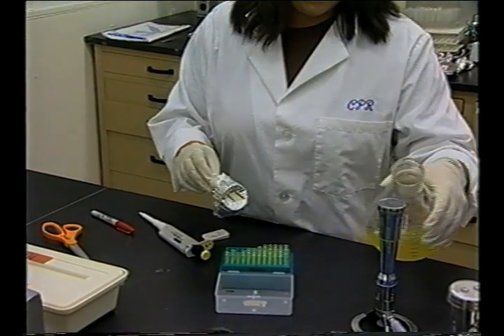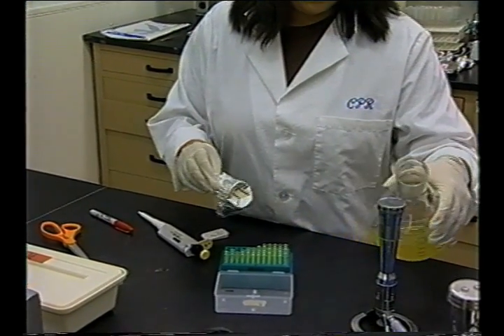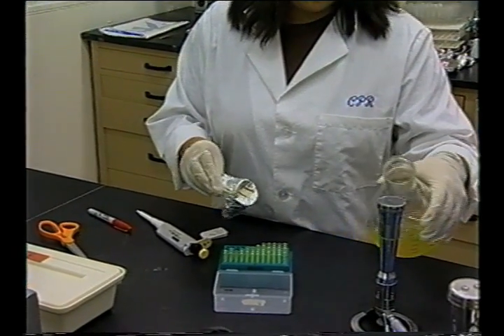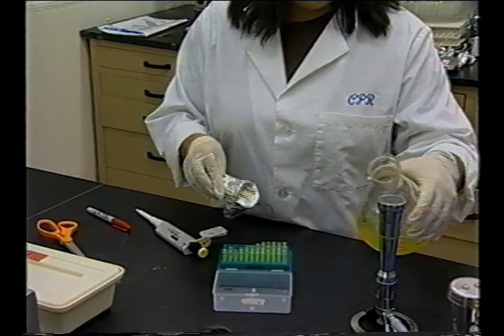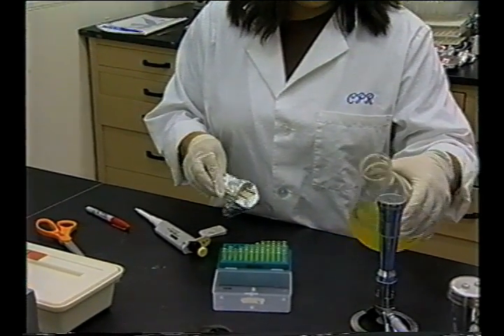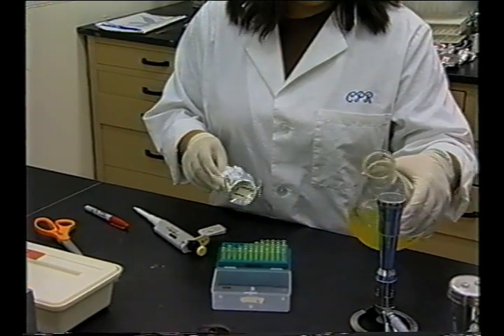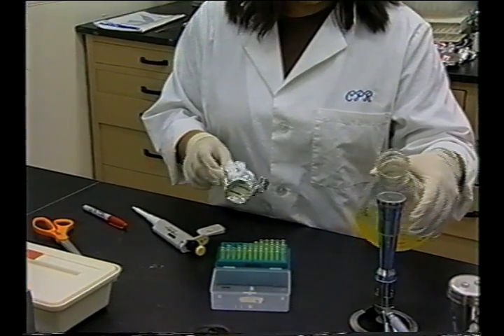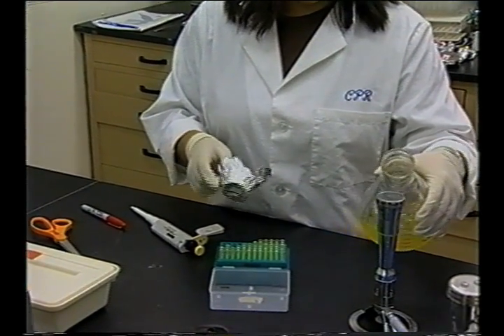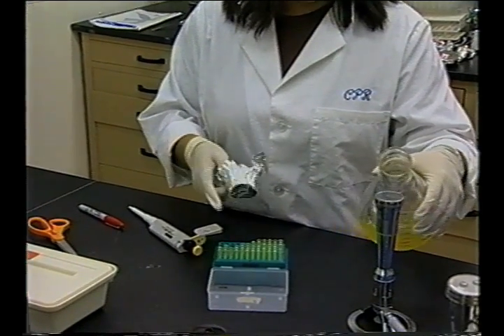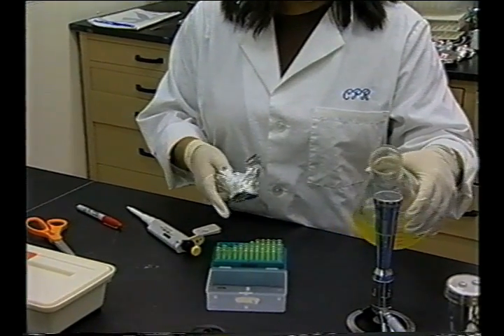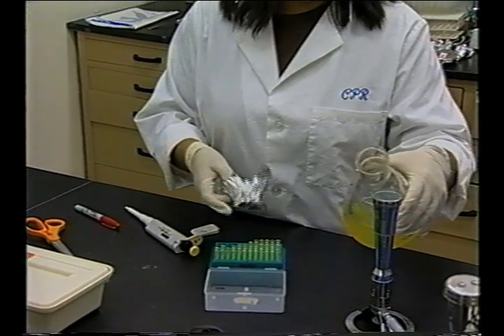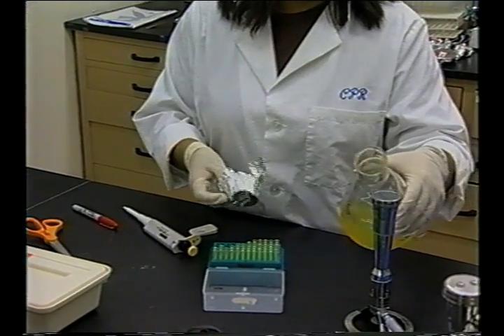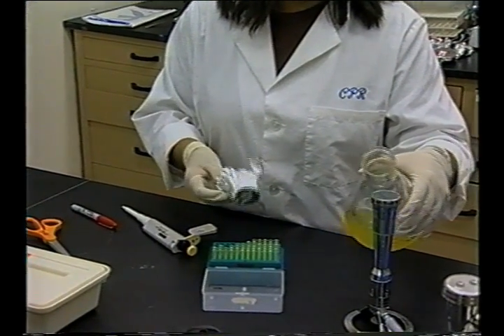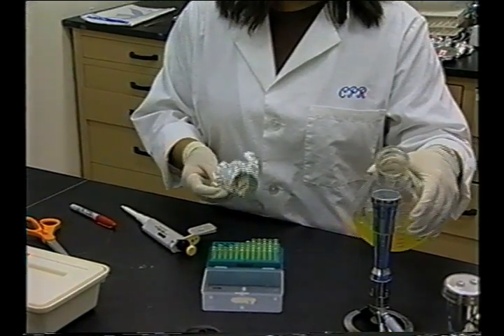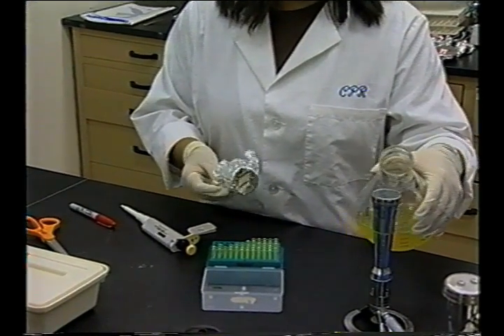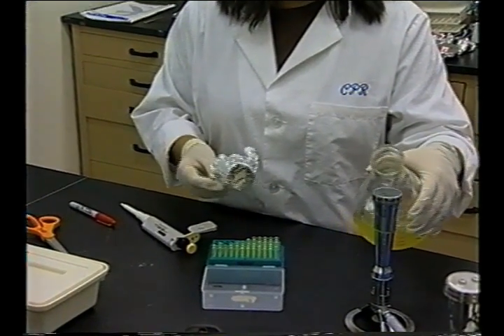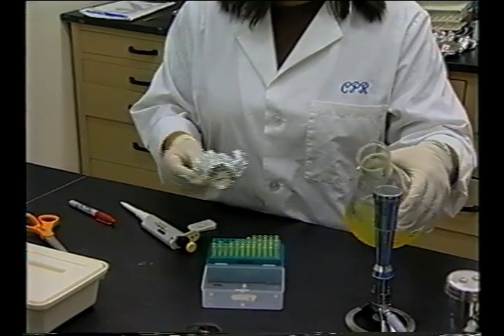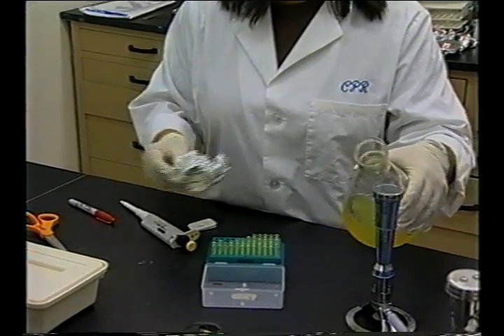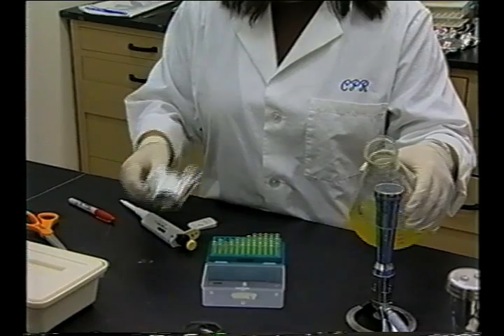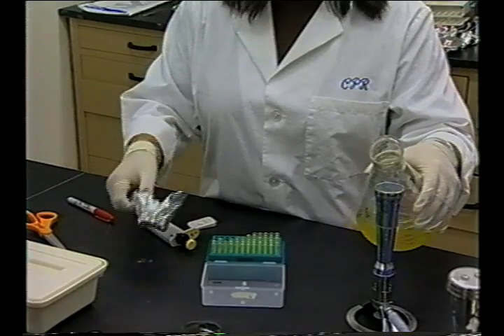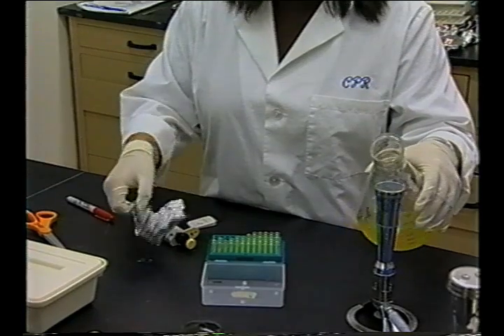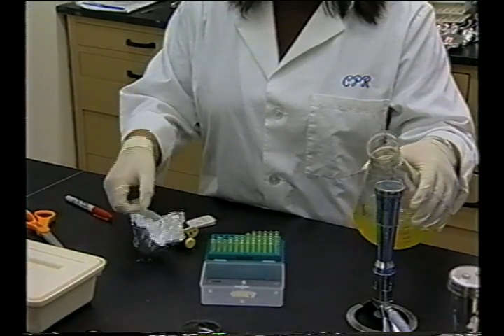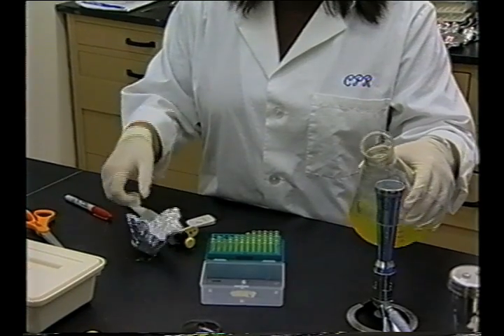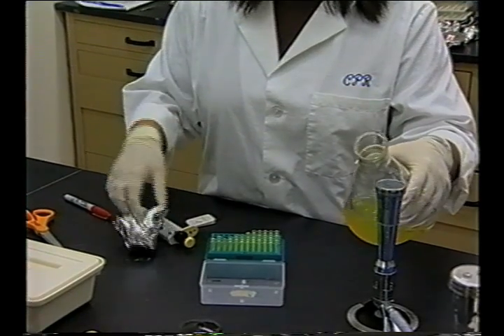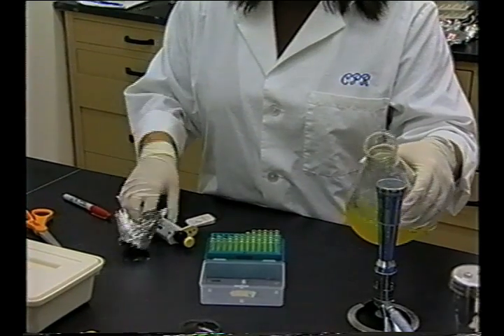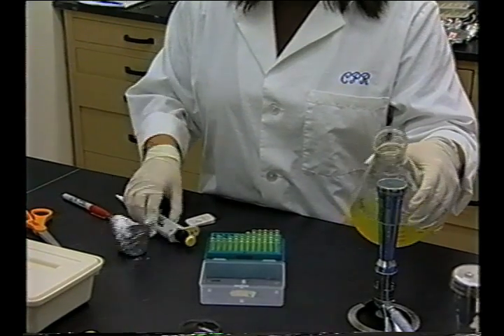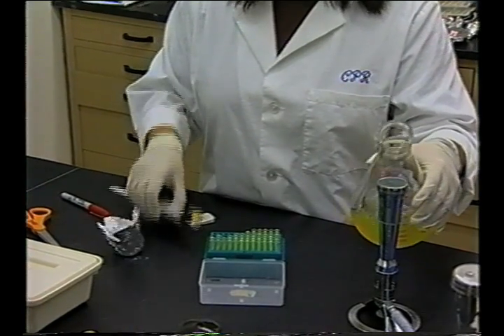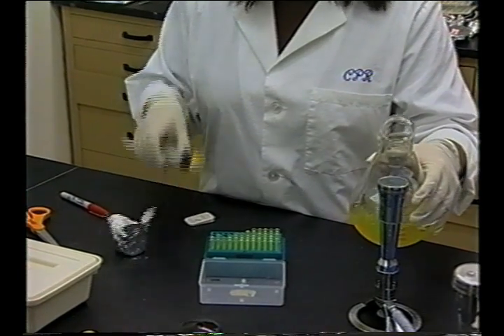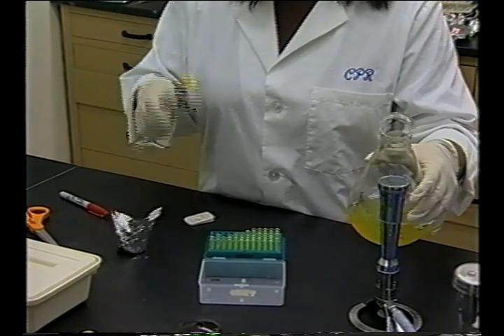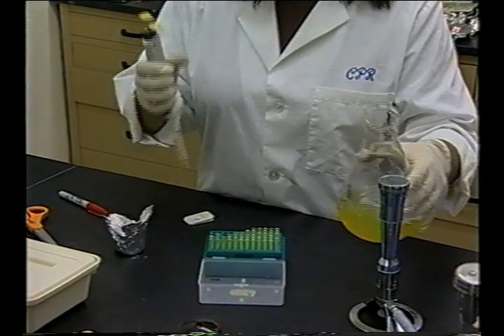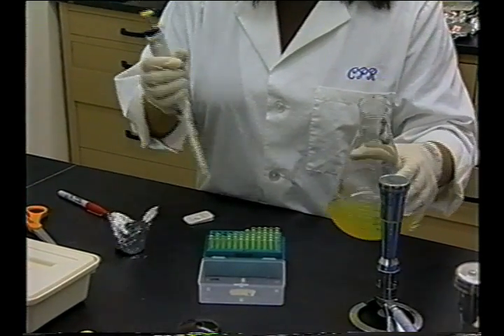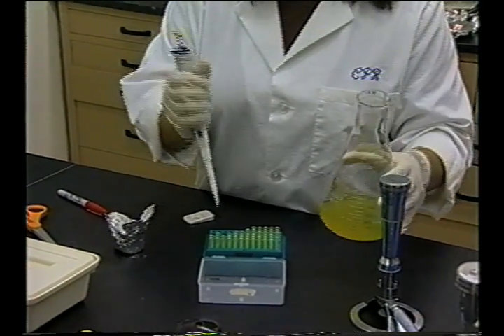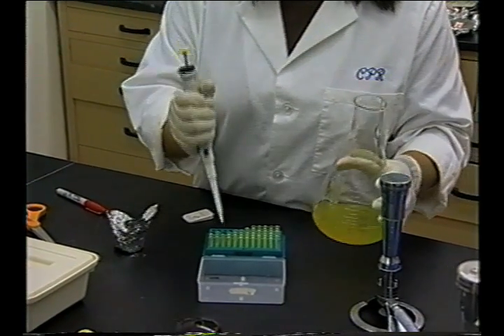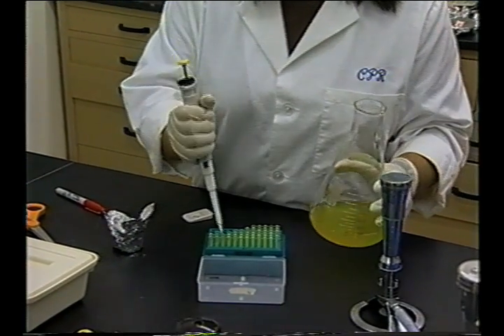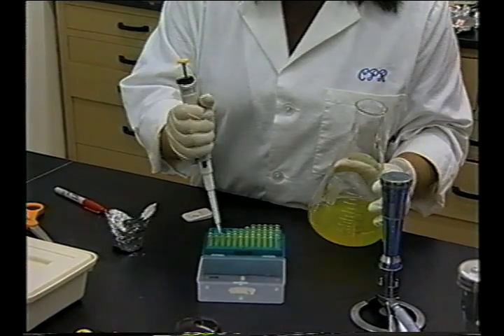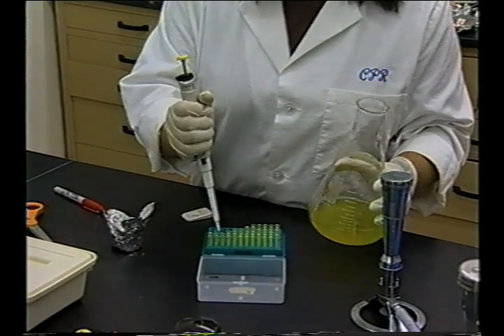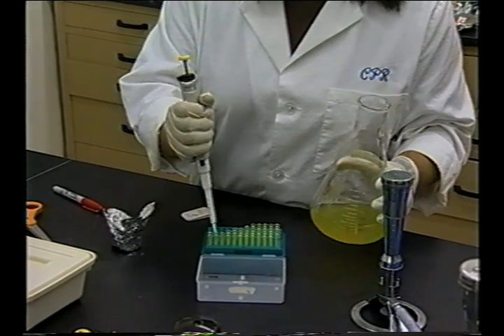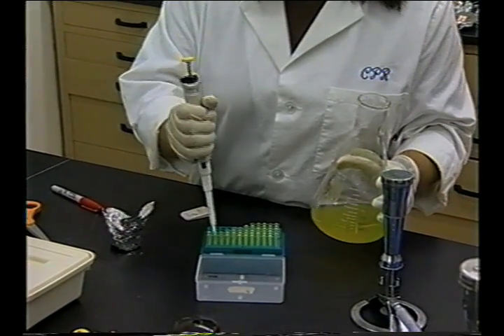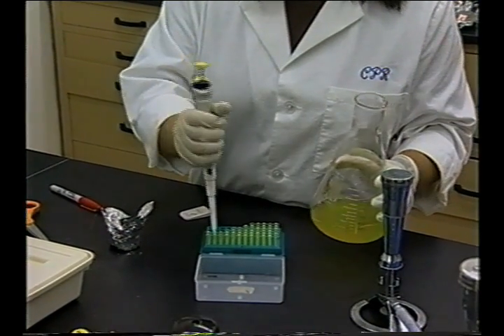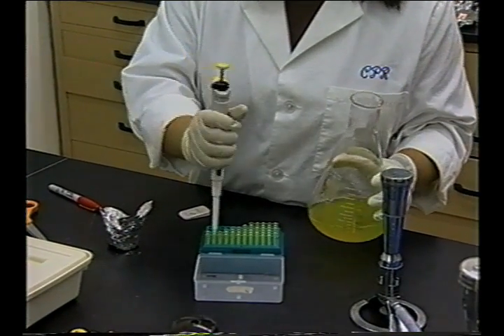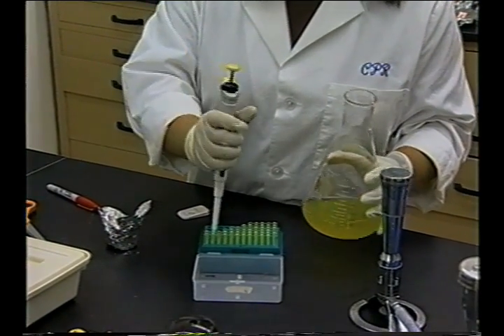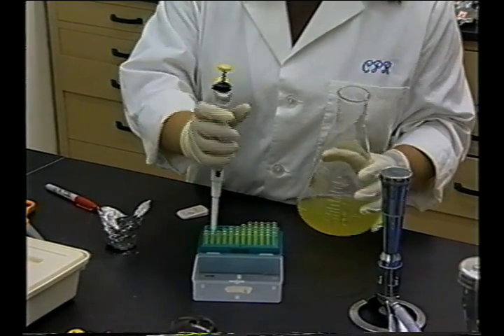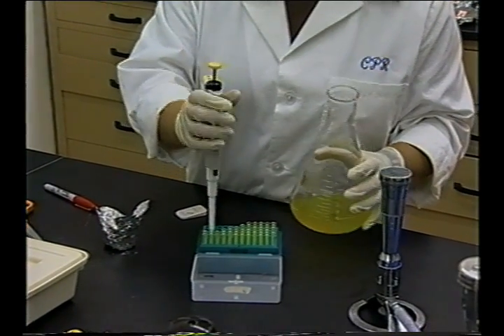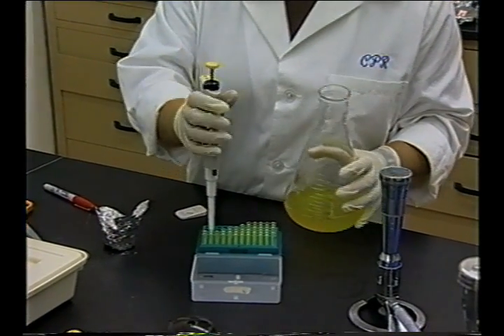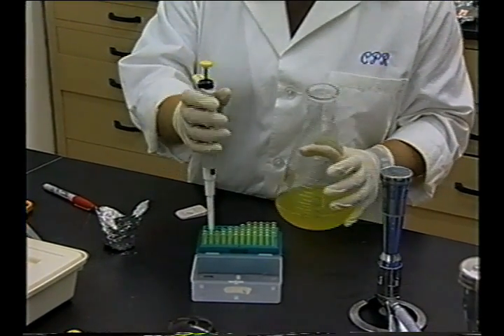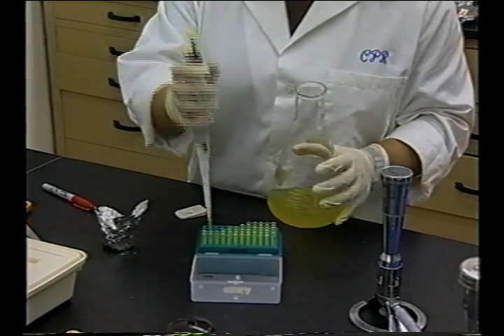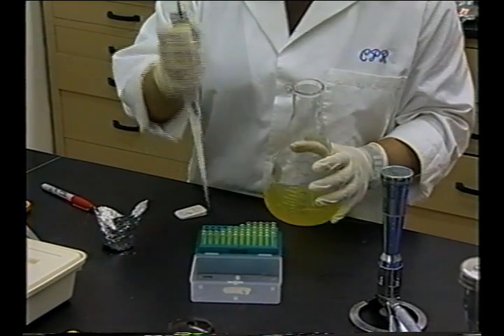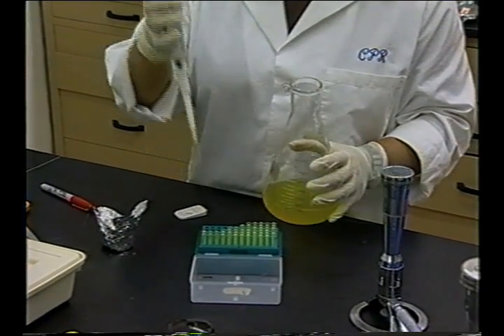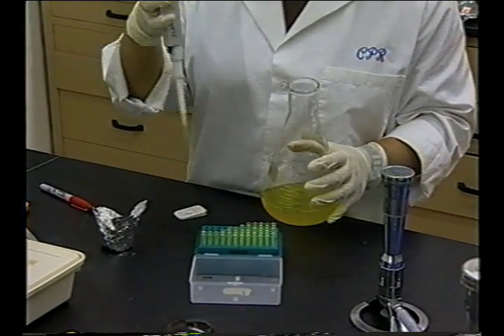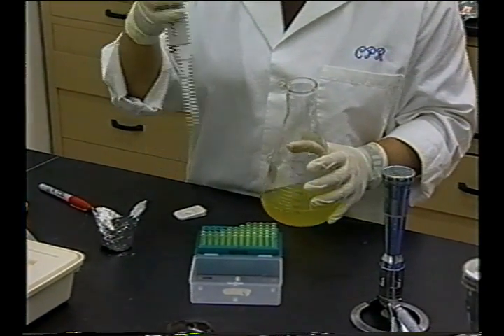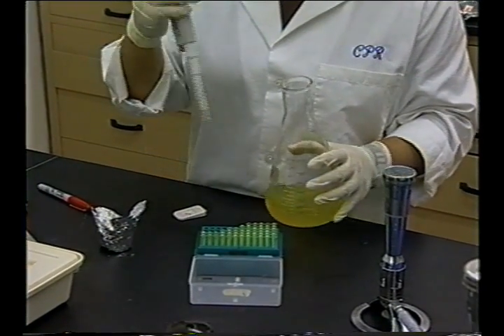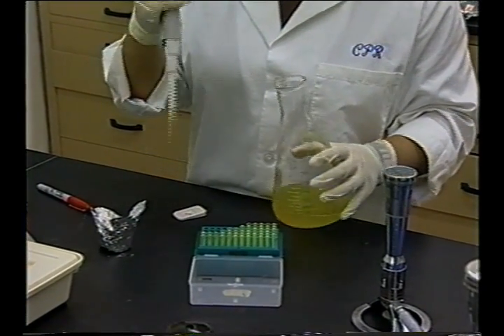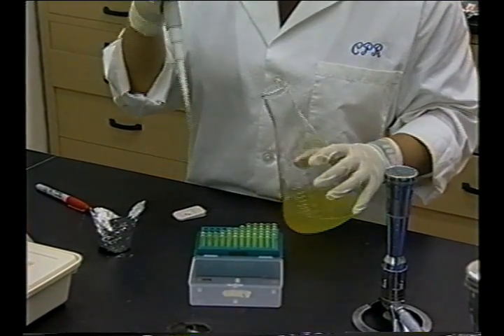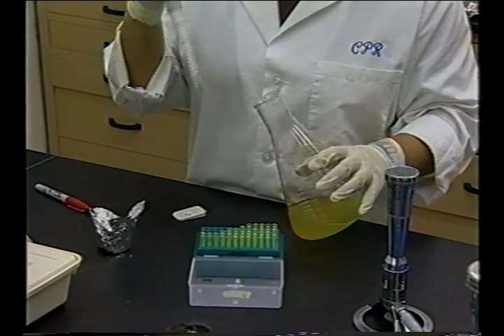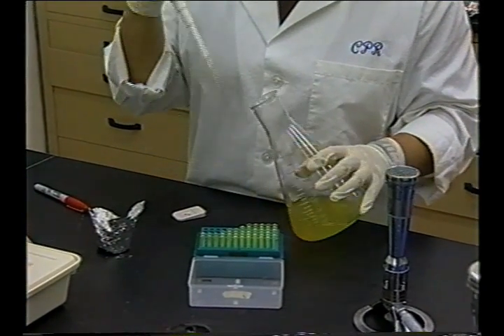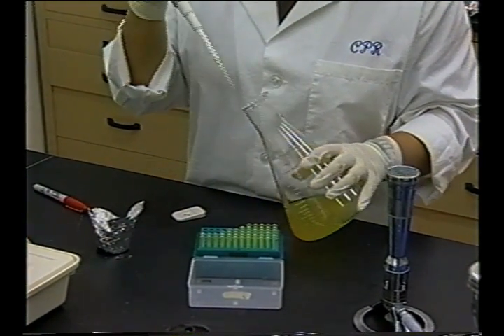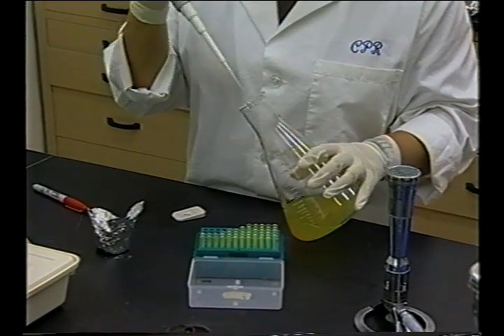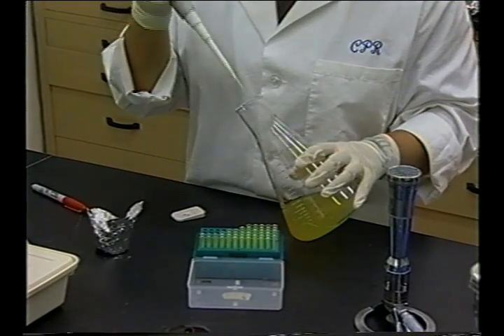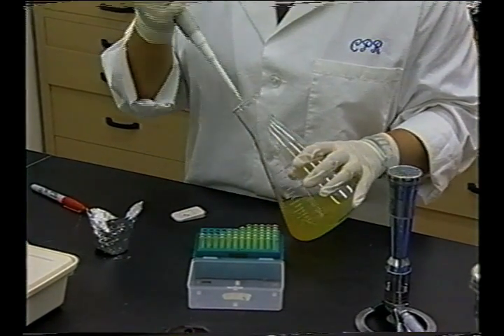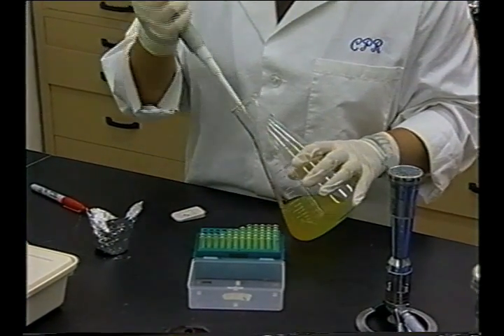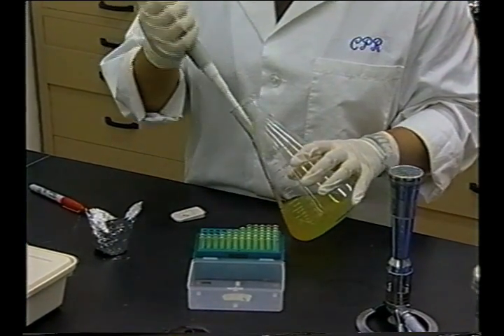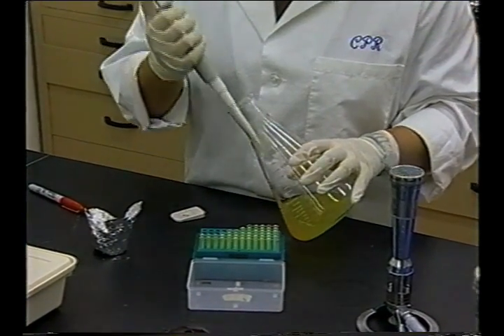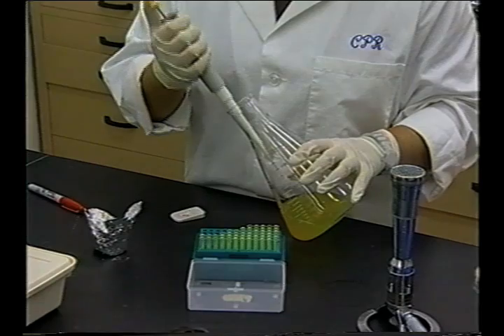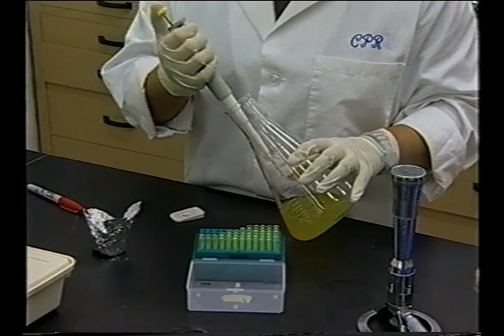If testing is done by the sprout grower, then the facilities, personnel, and laboratory management system should also meet all of these criteria.